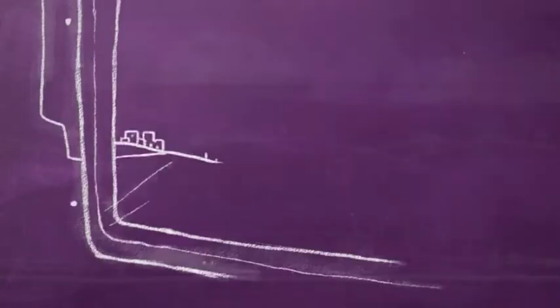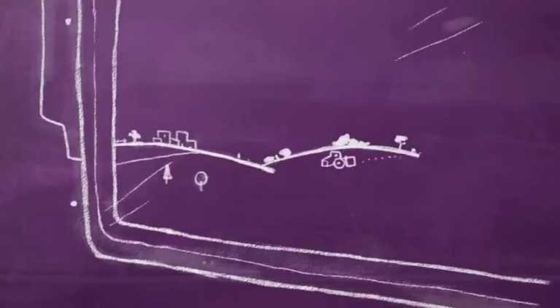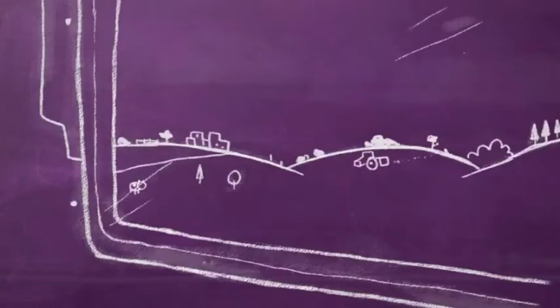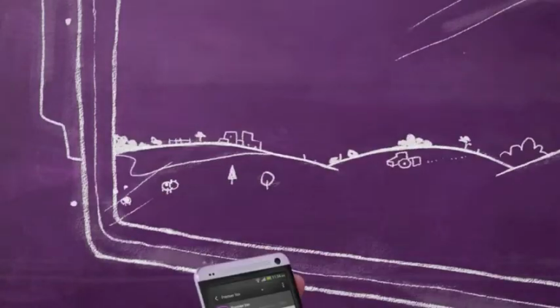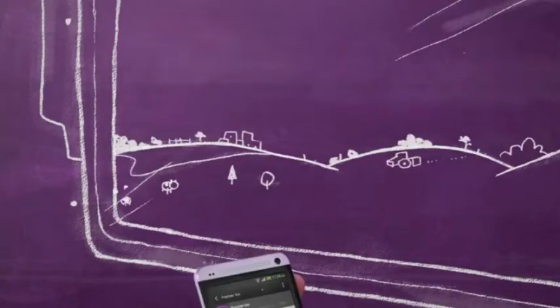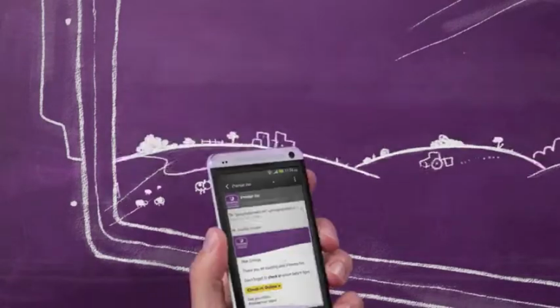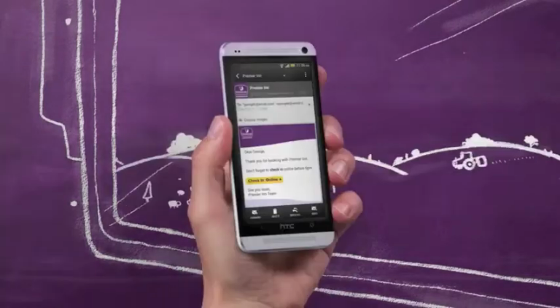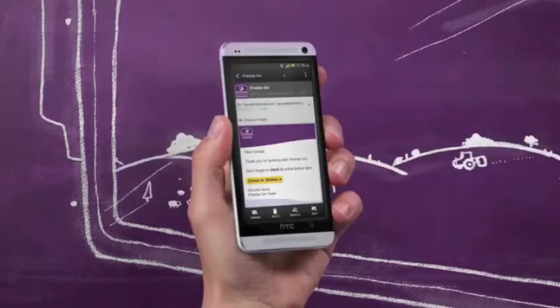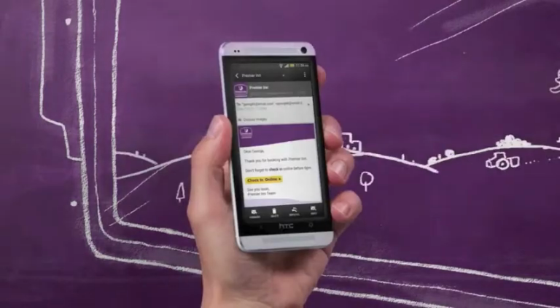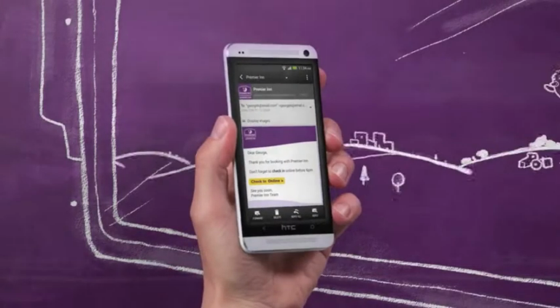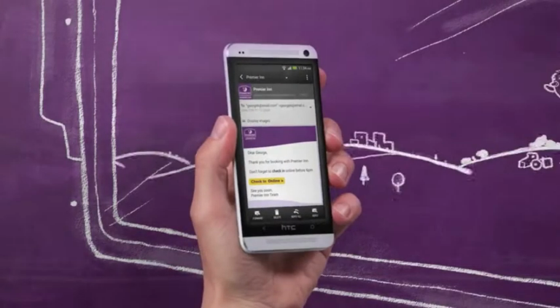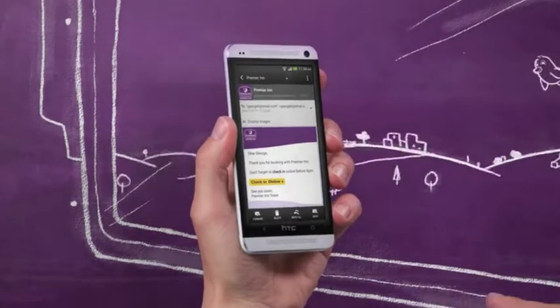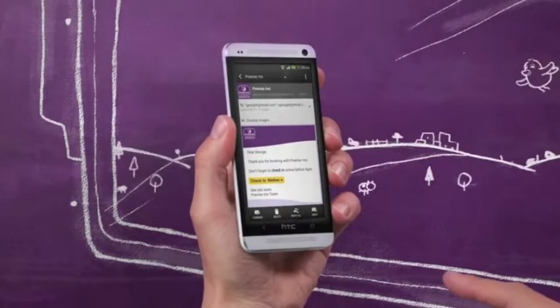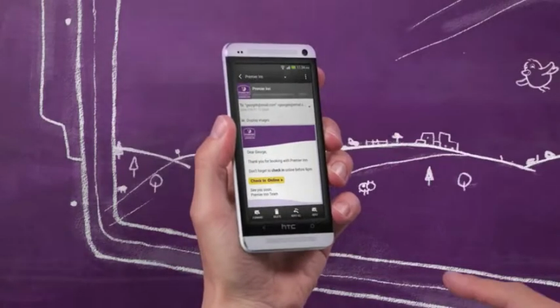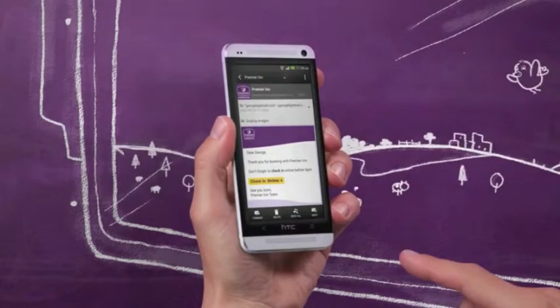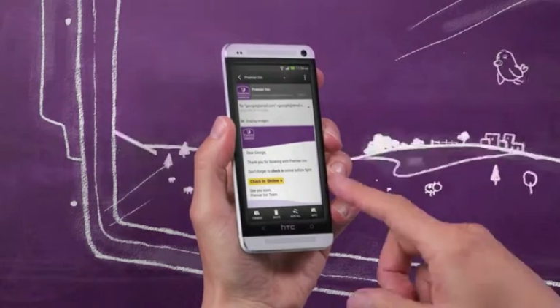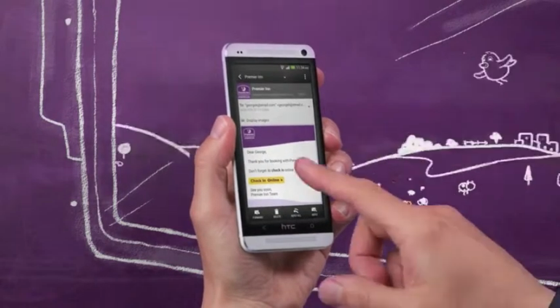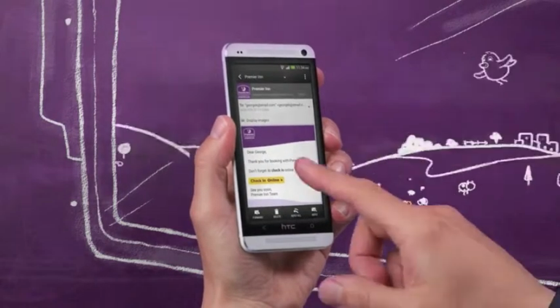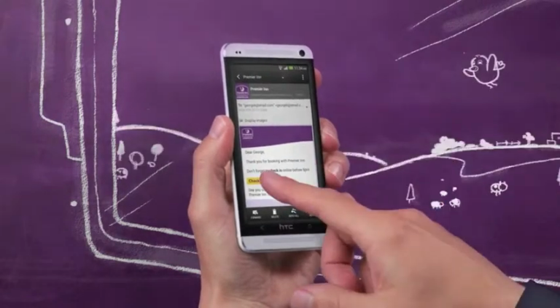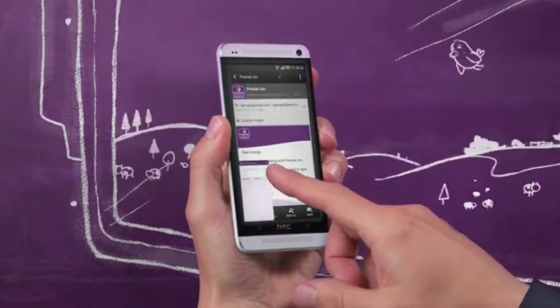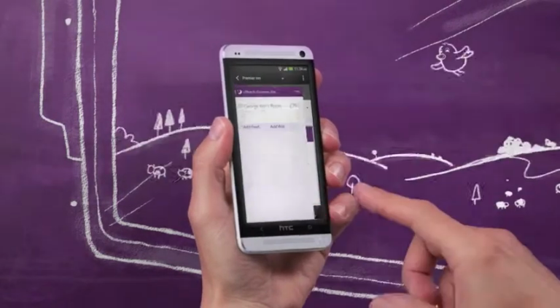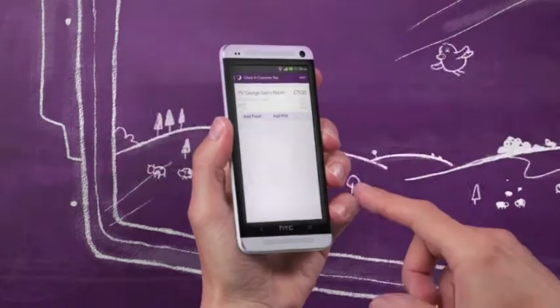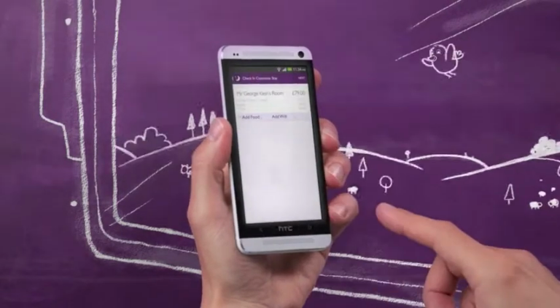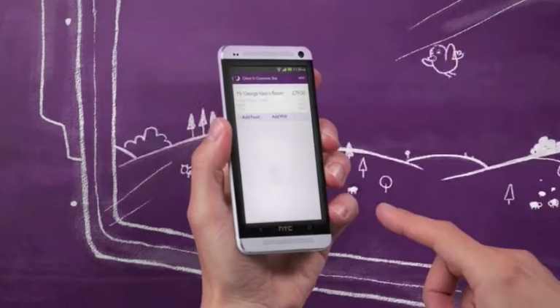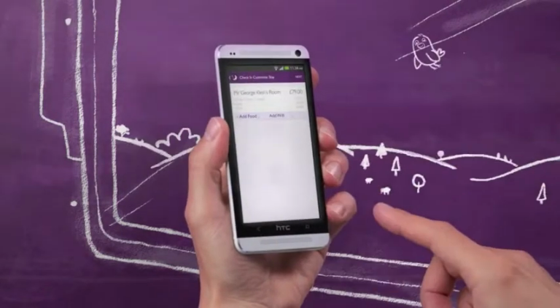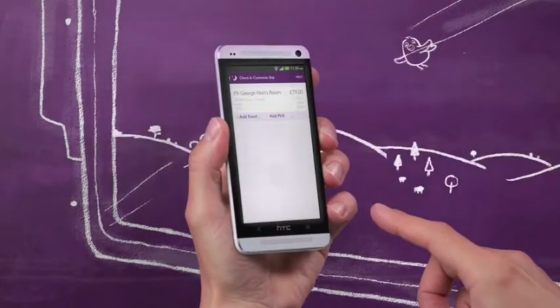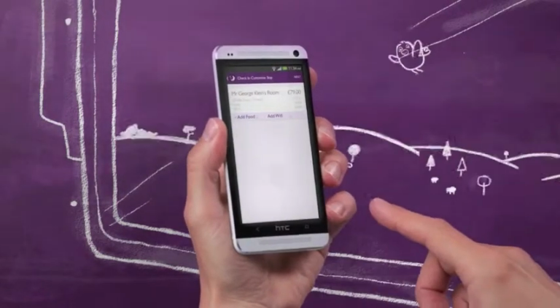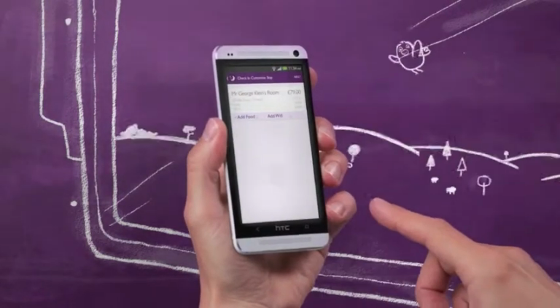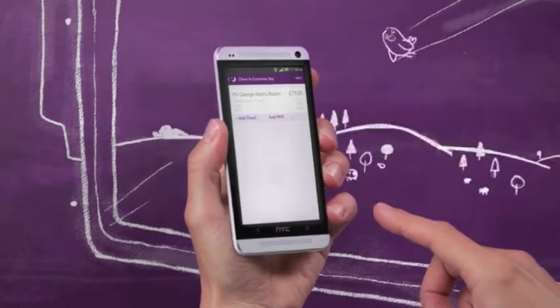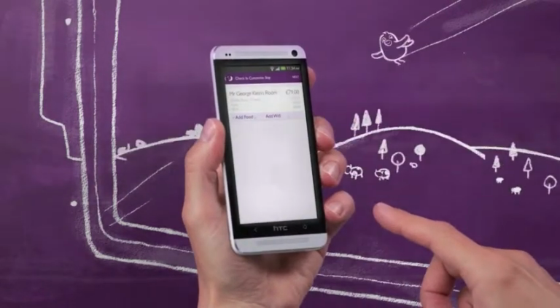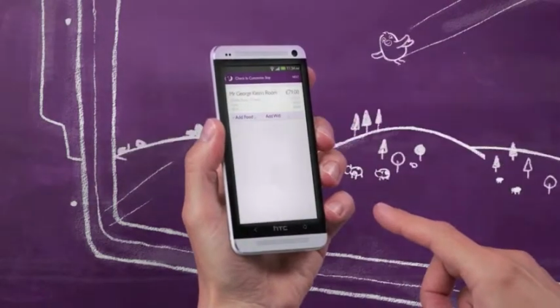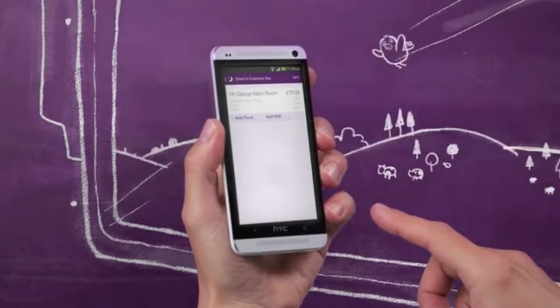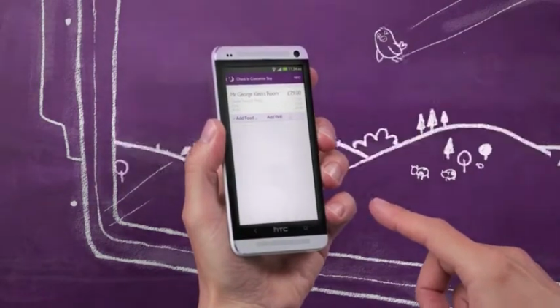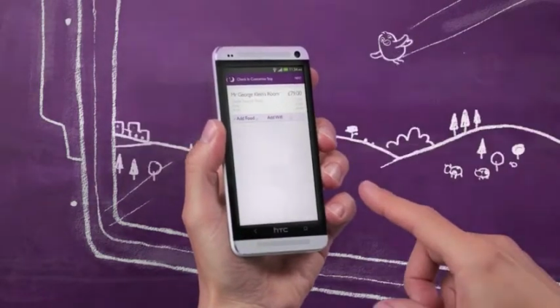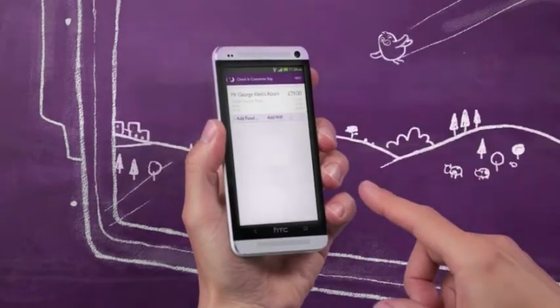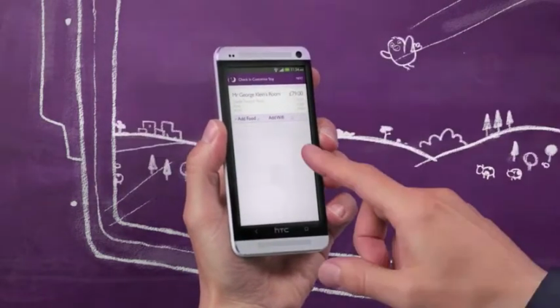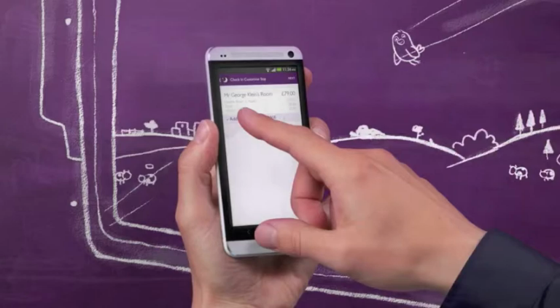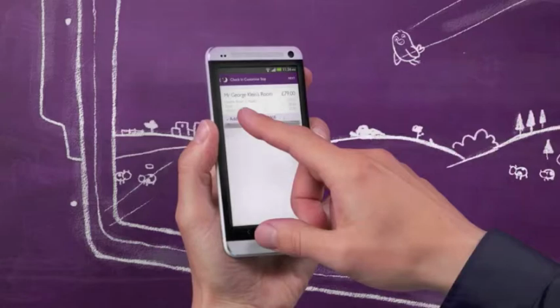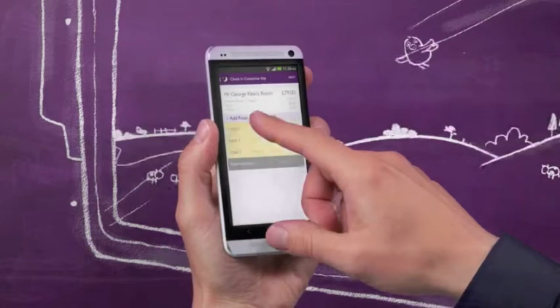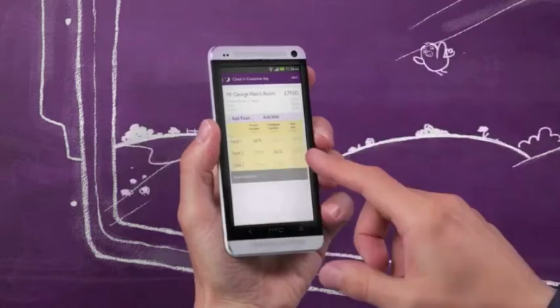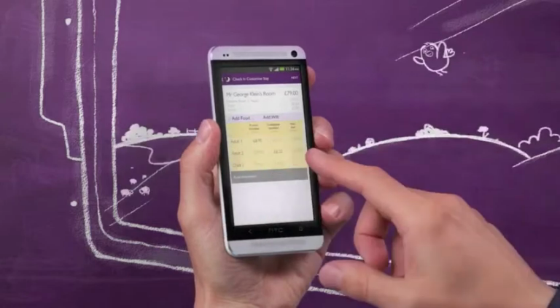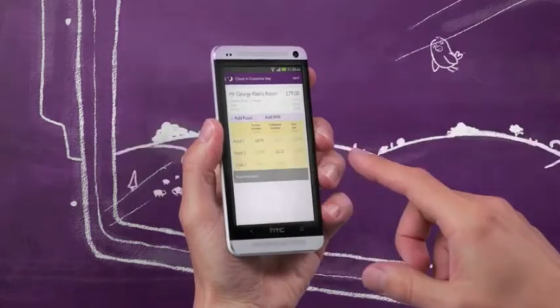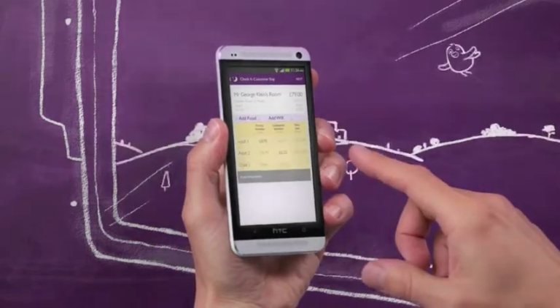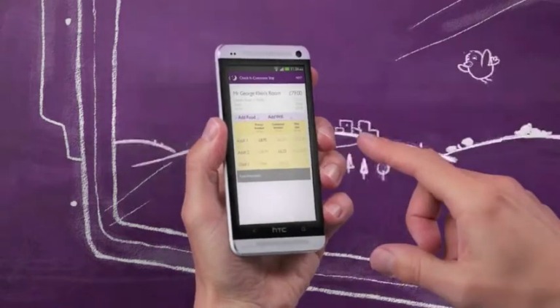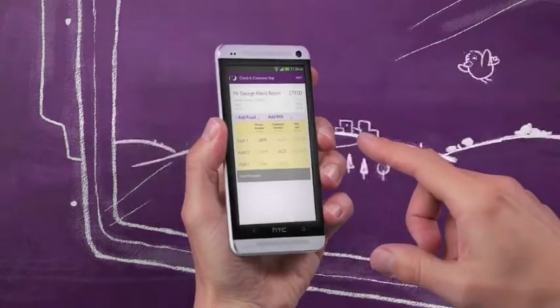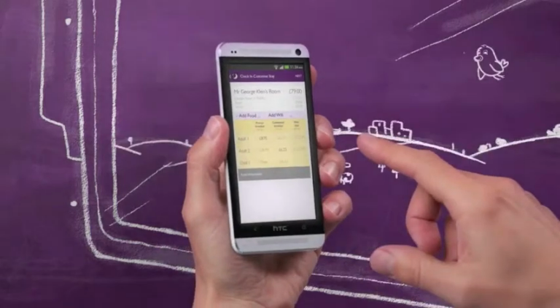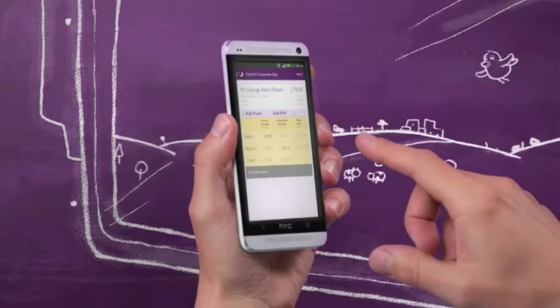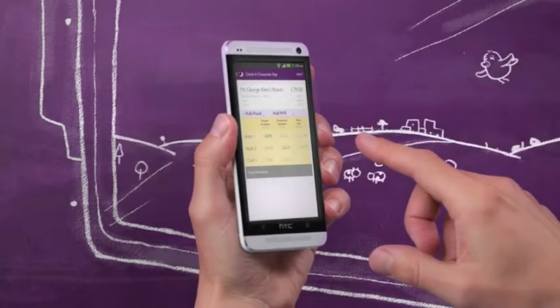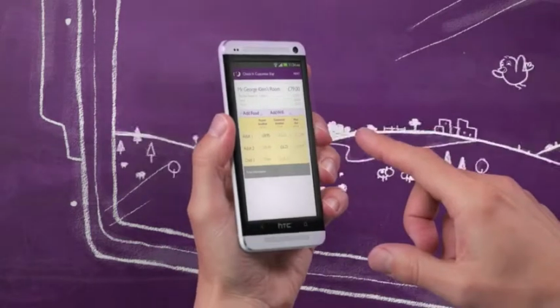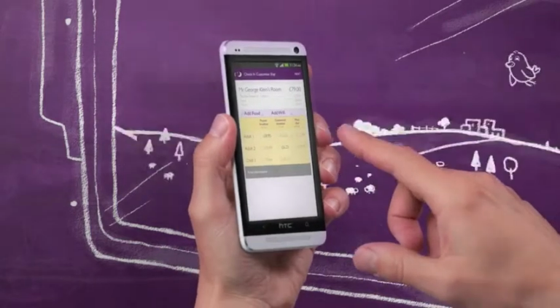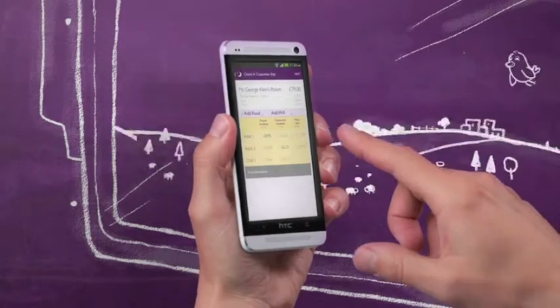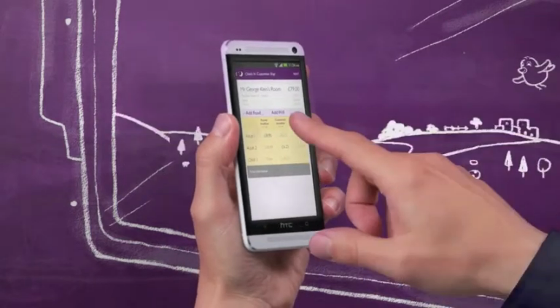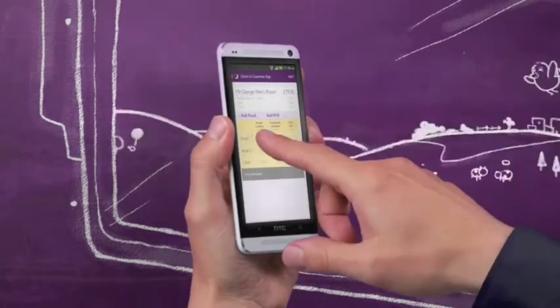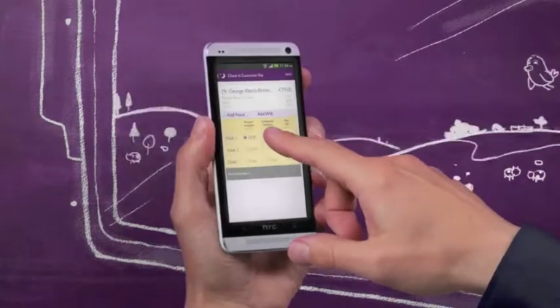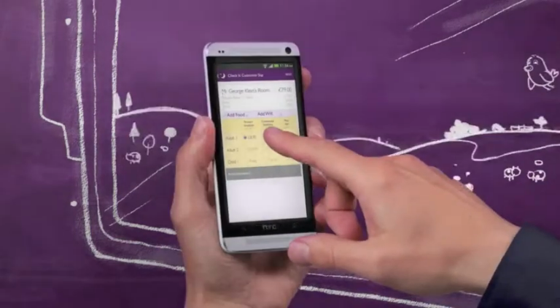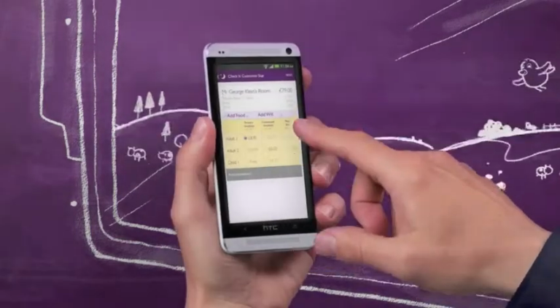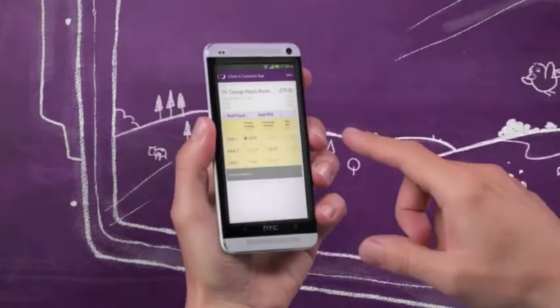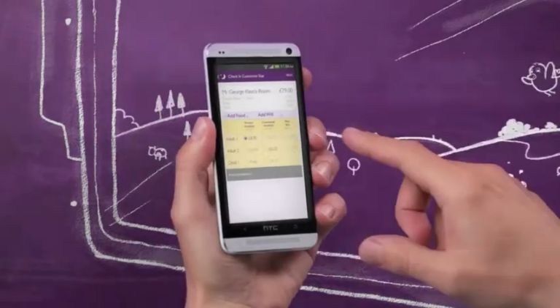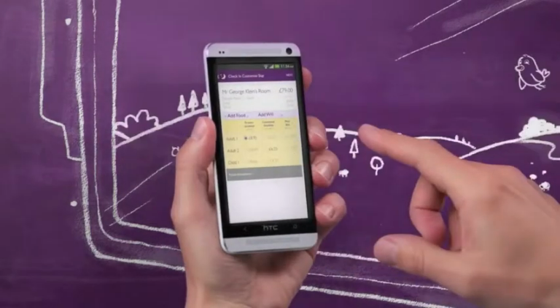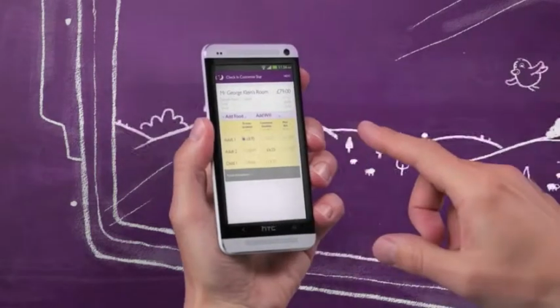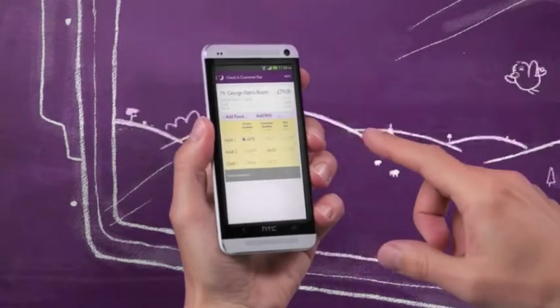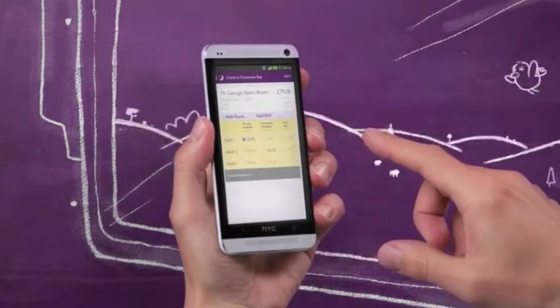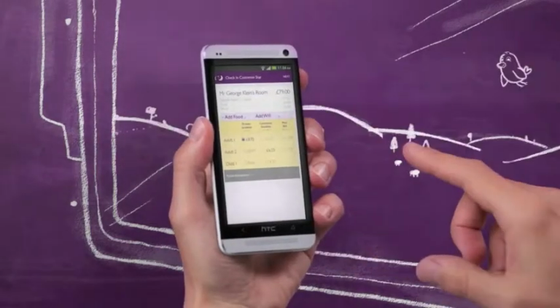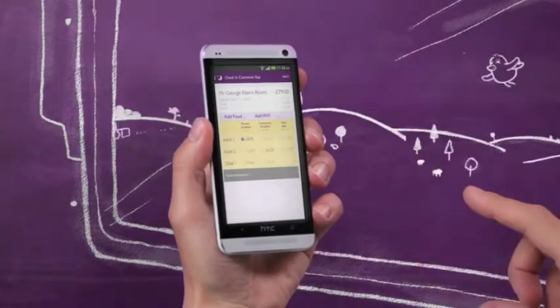Check in online, find and track your booking and even add extras, like a scrummy breakfast. Go on, treat yourself.